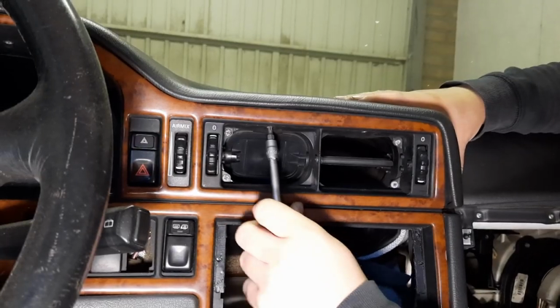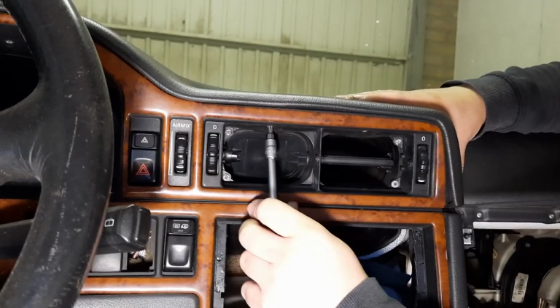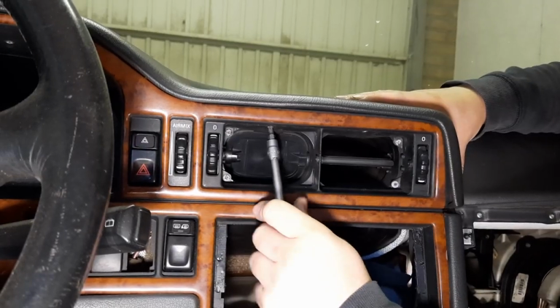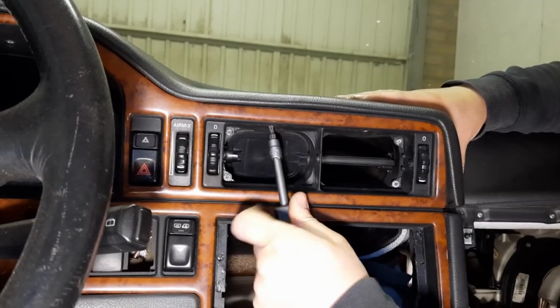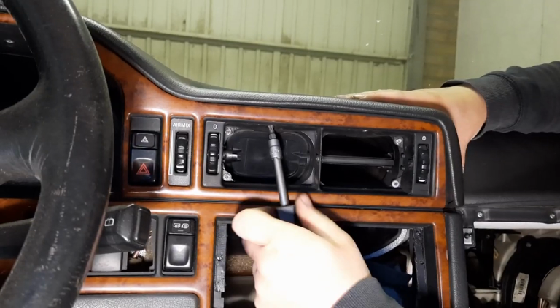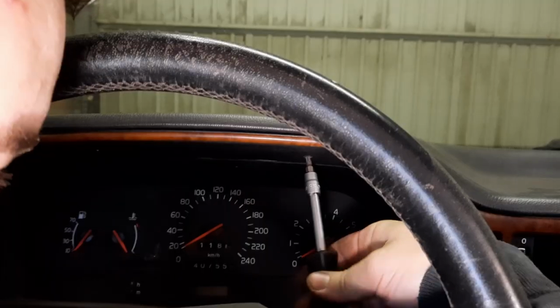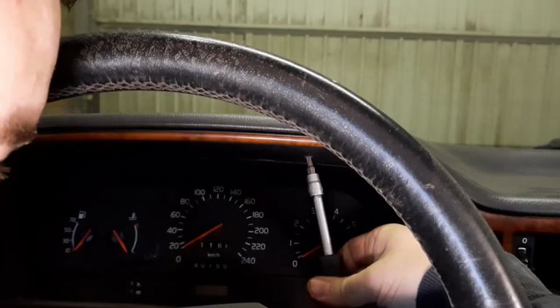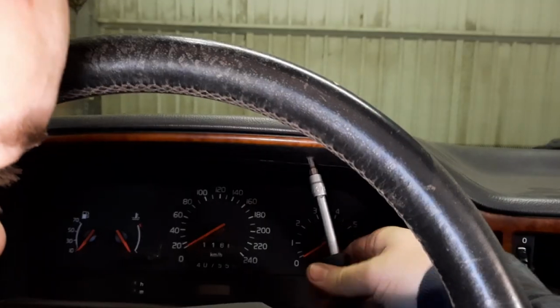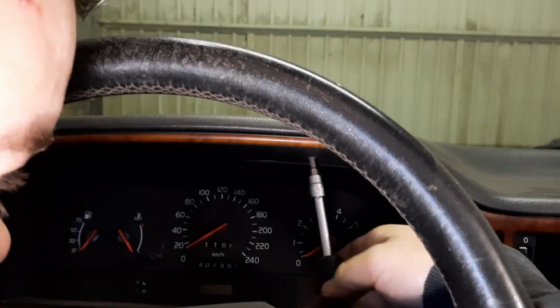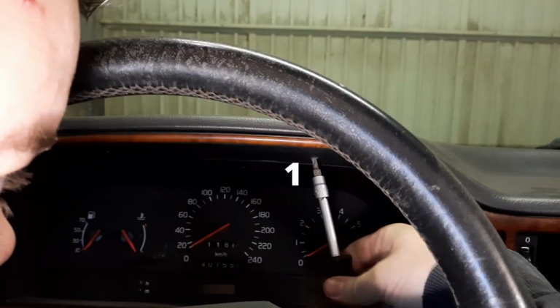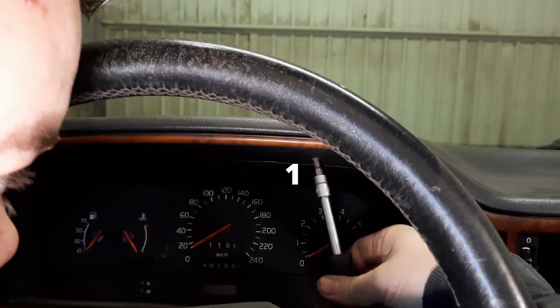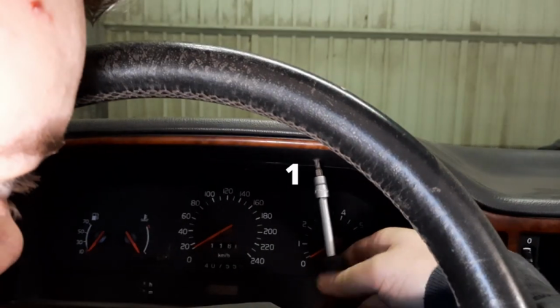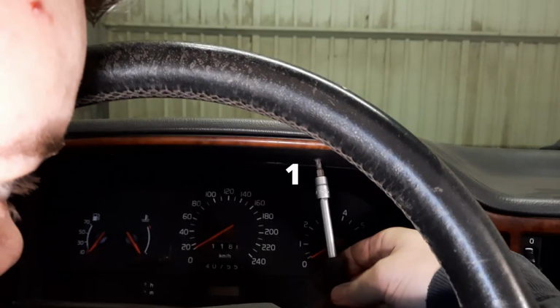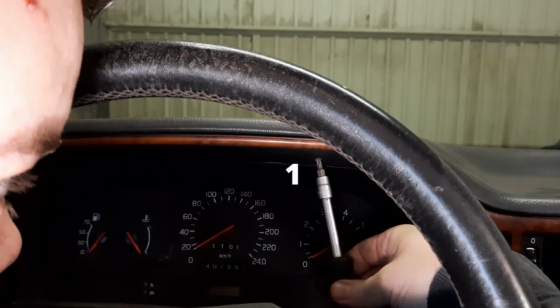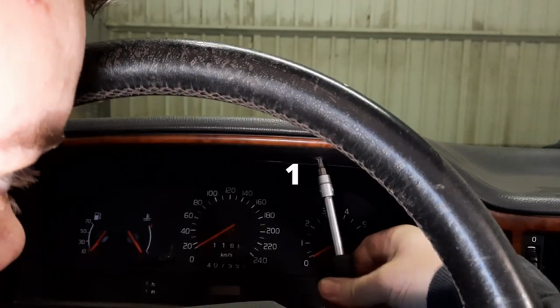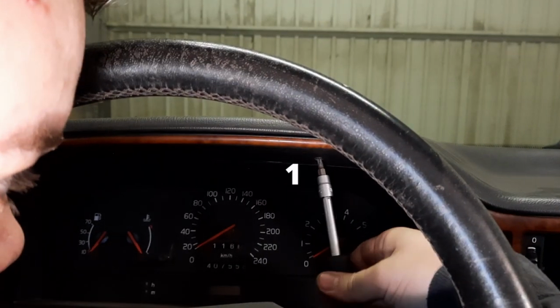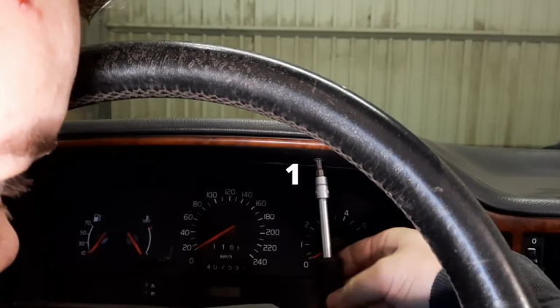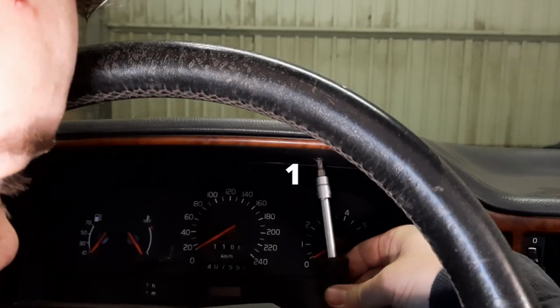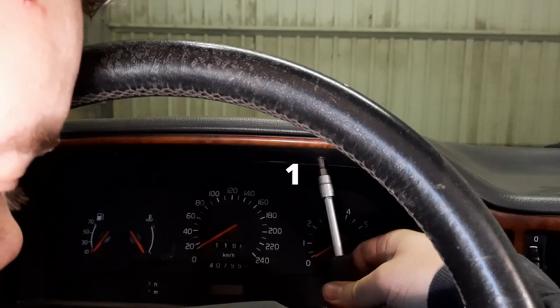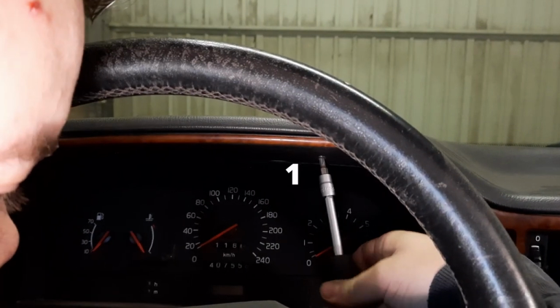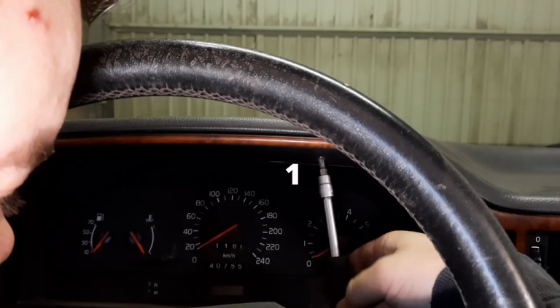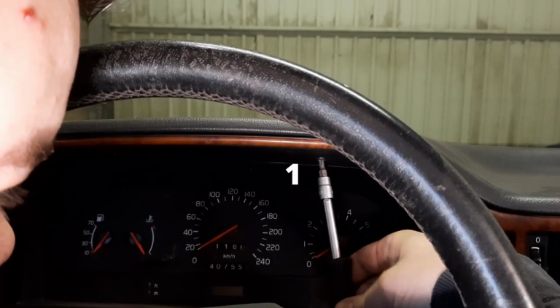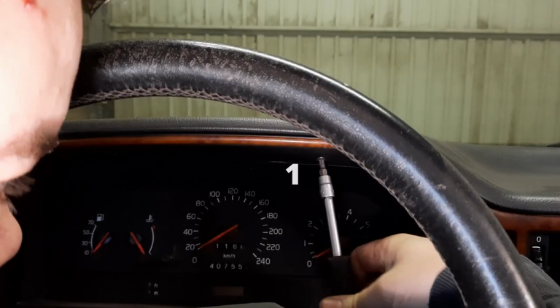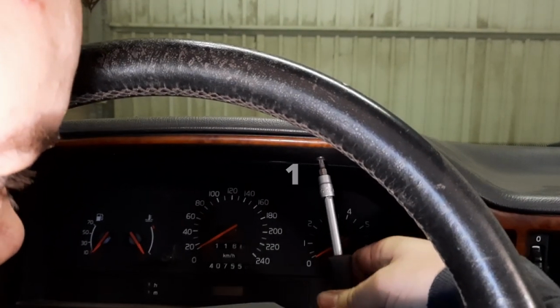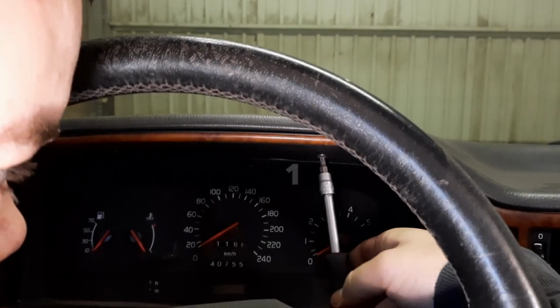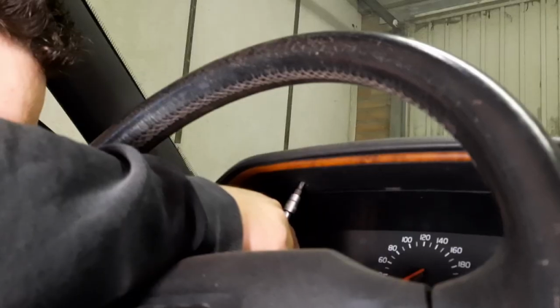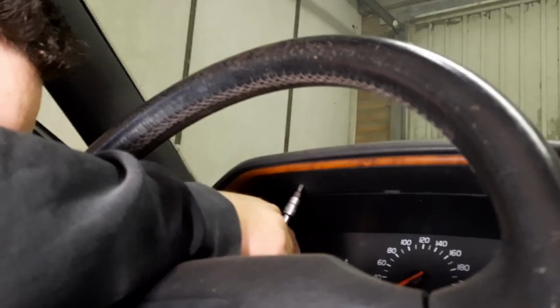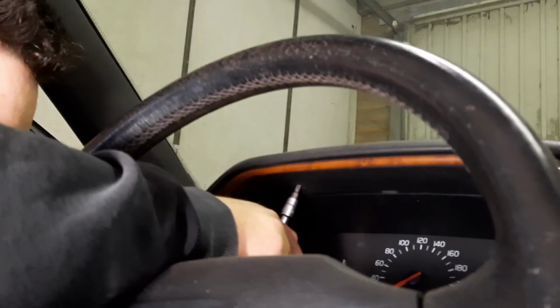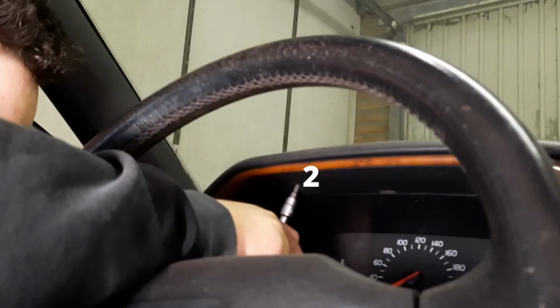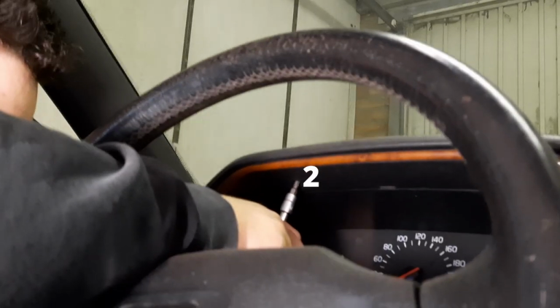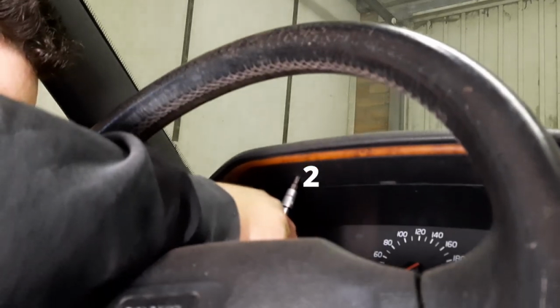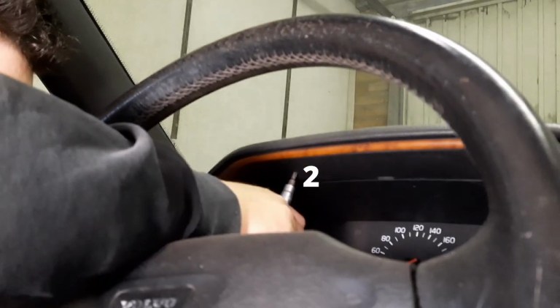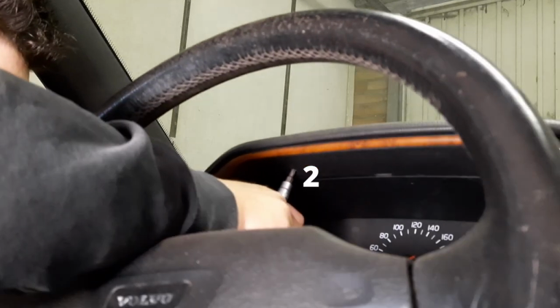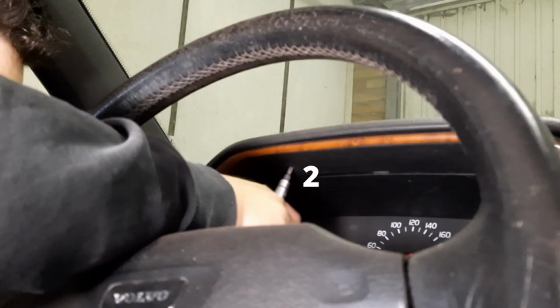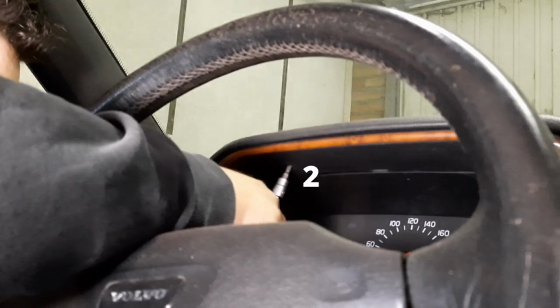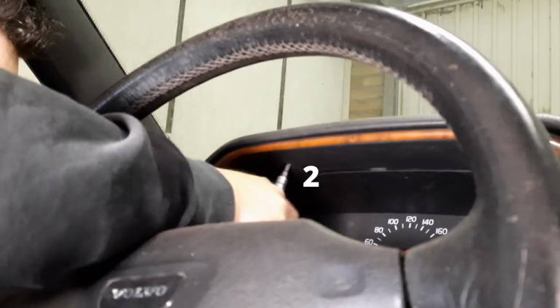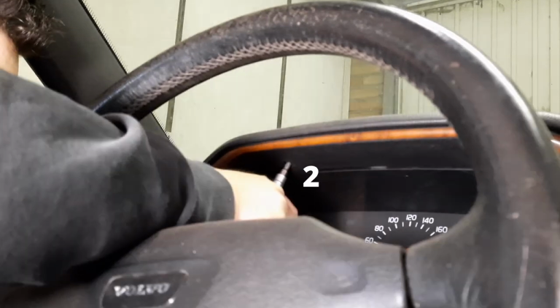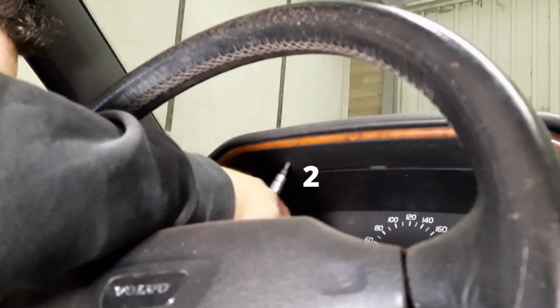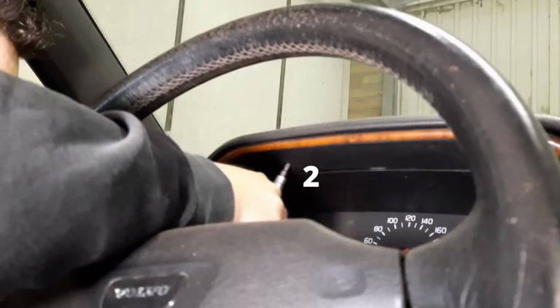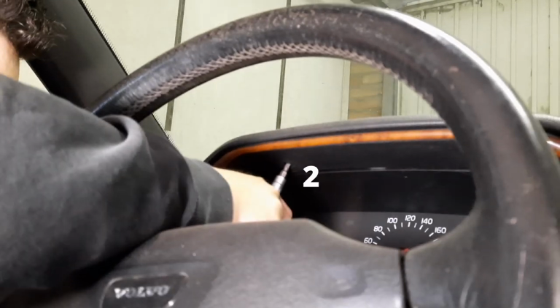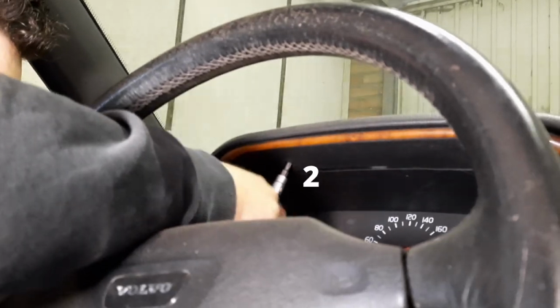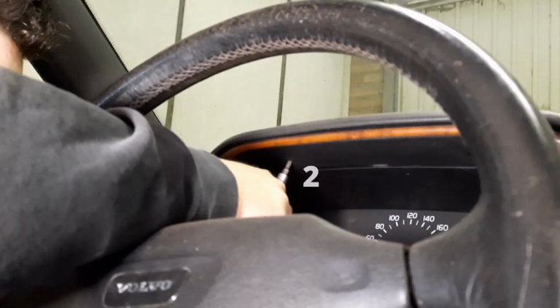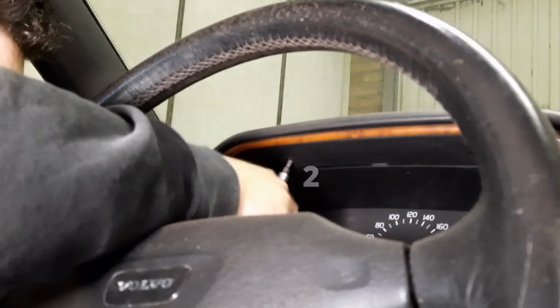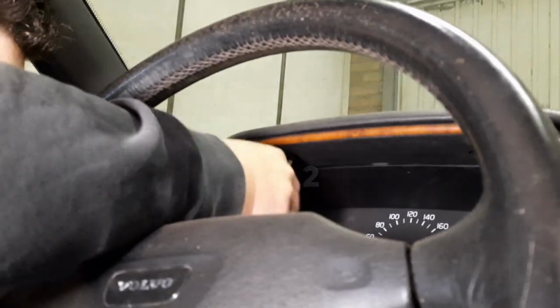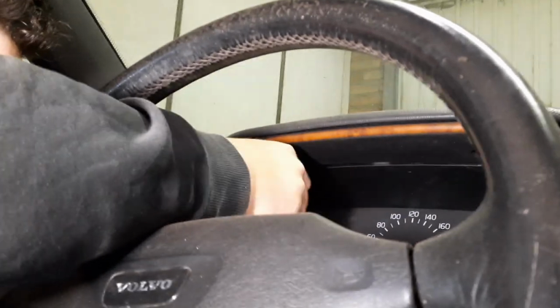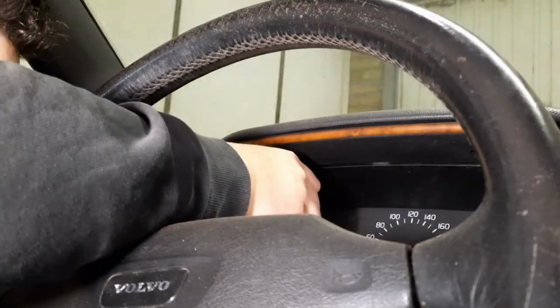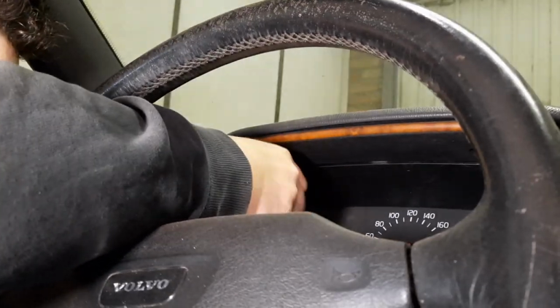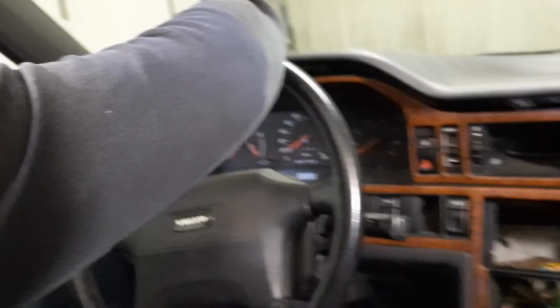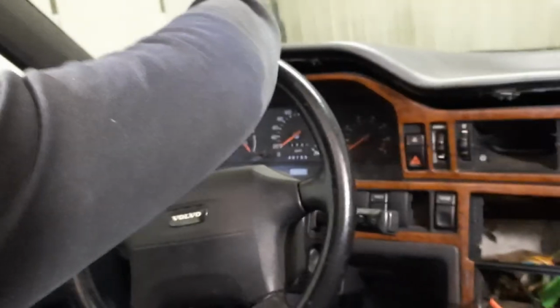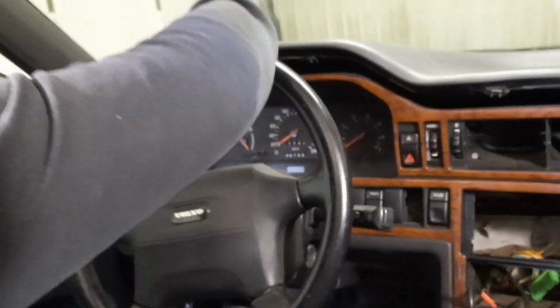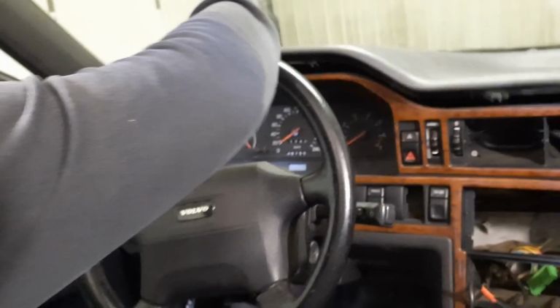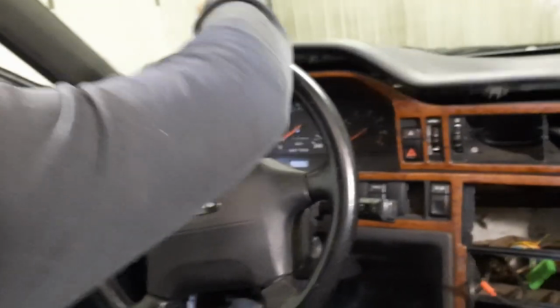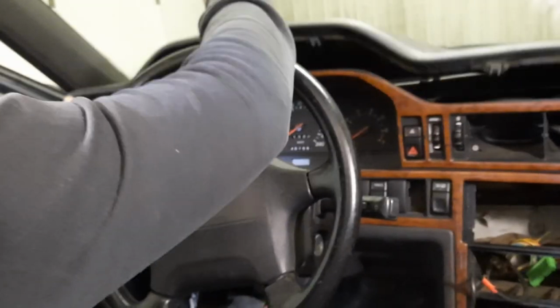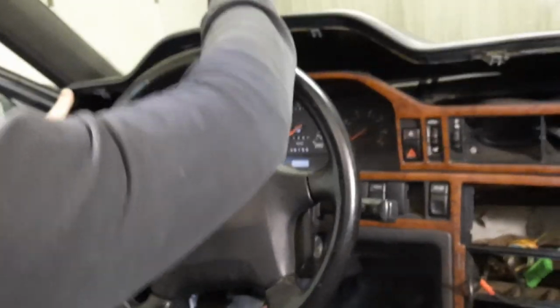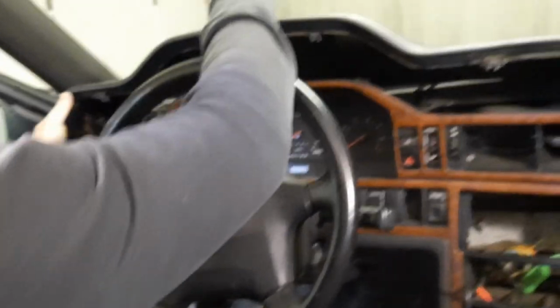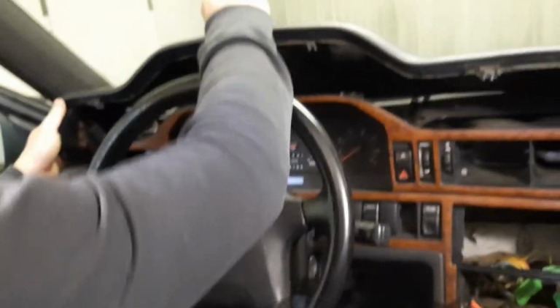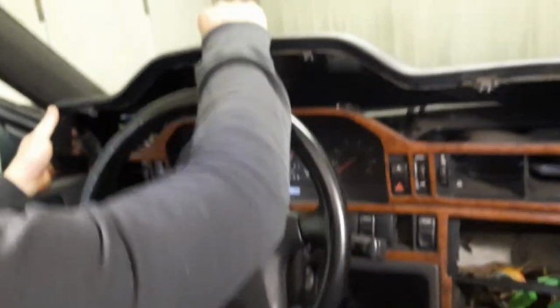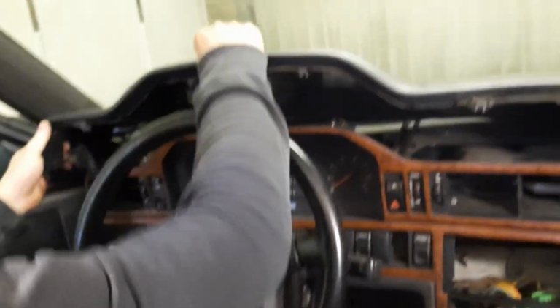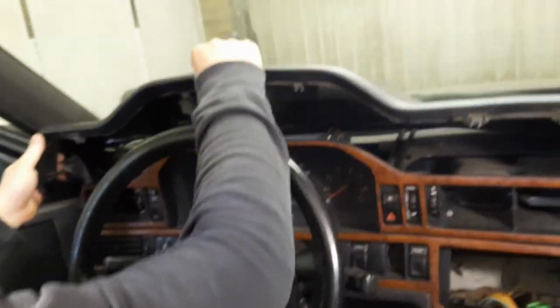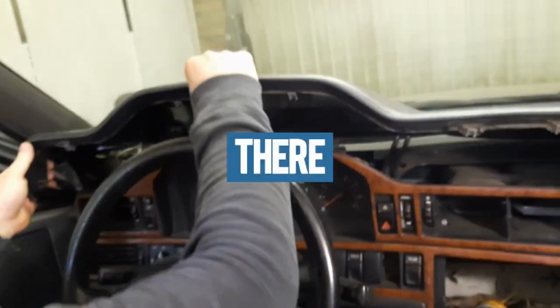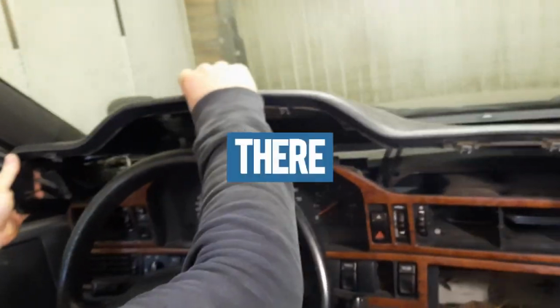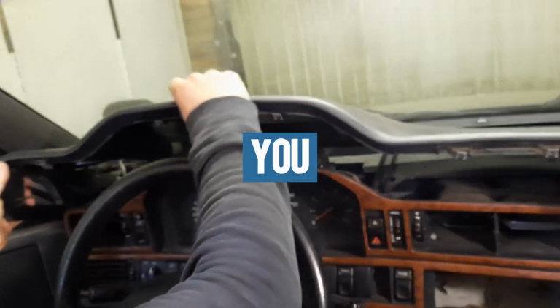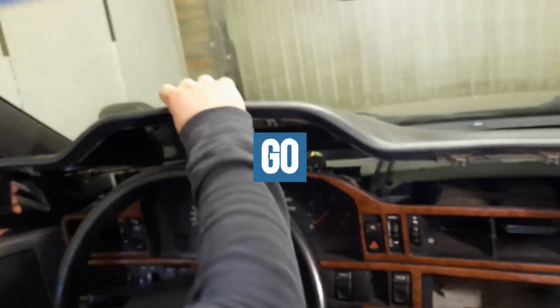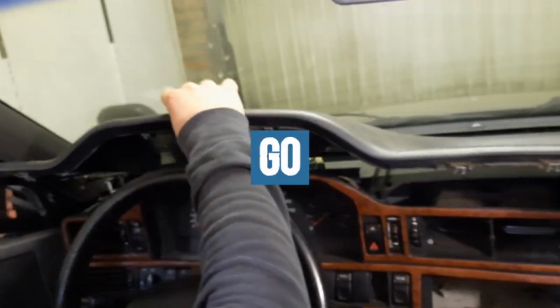The last two screws are located above the cluster, so you need to remove those as well. And then simply lift the dash pad up and there you go.